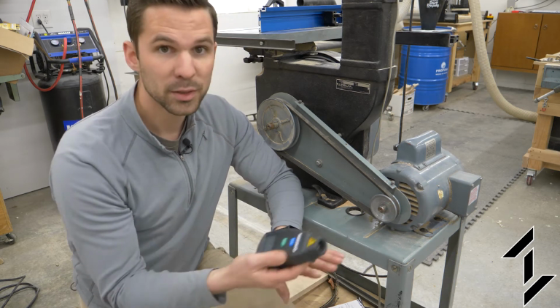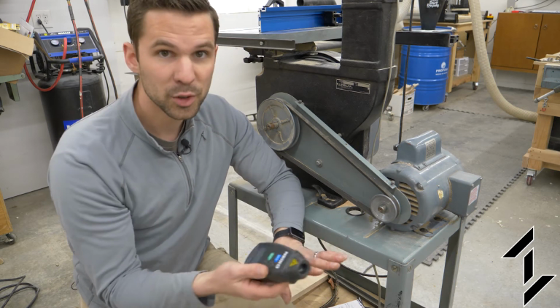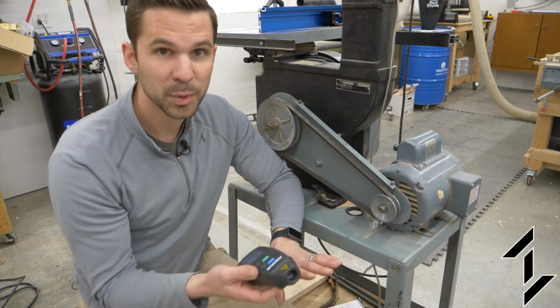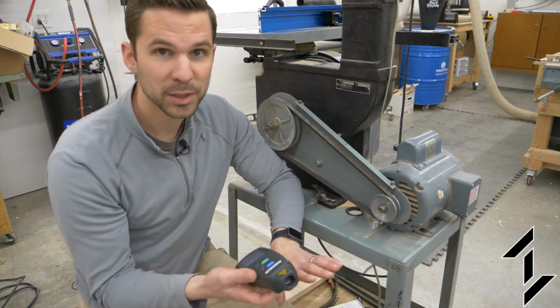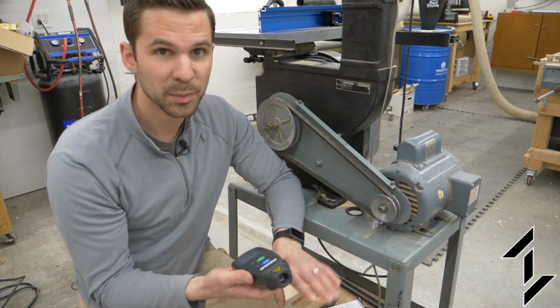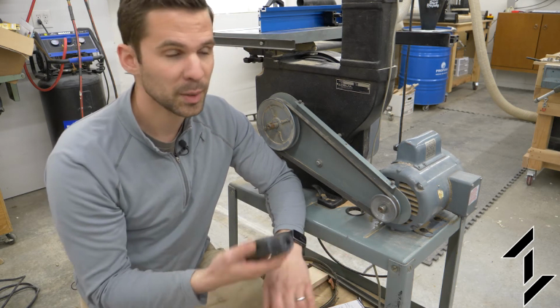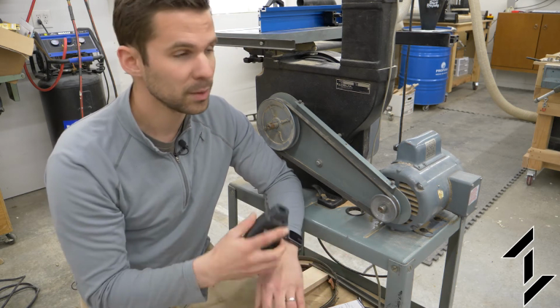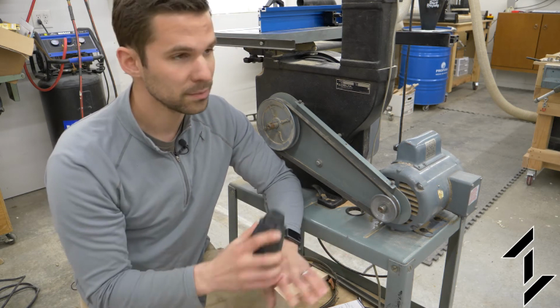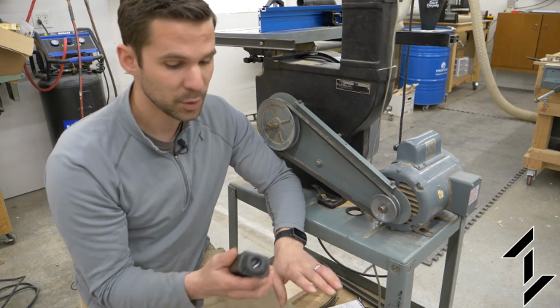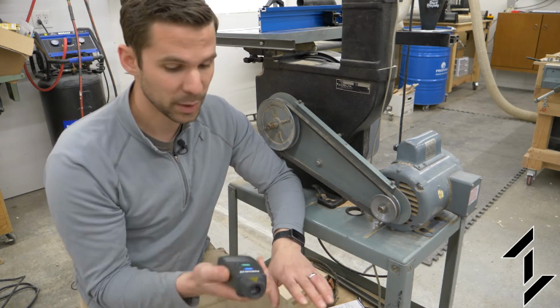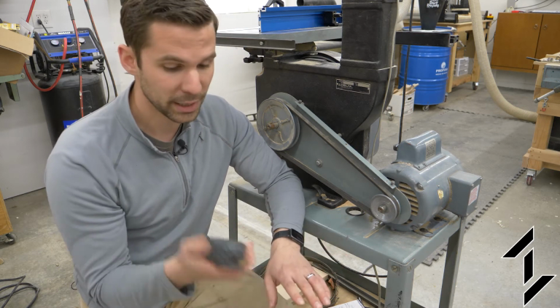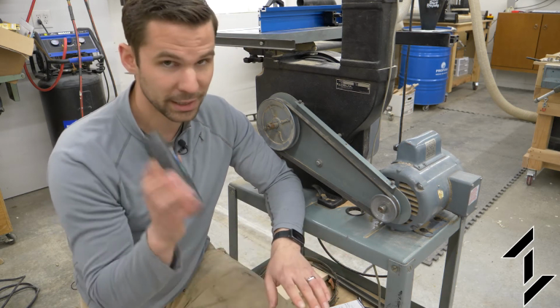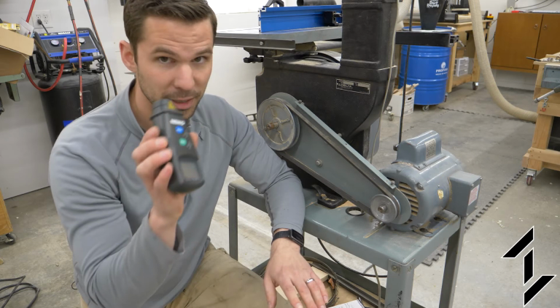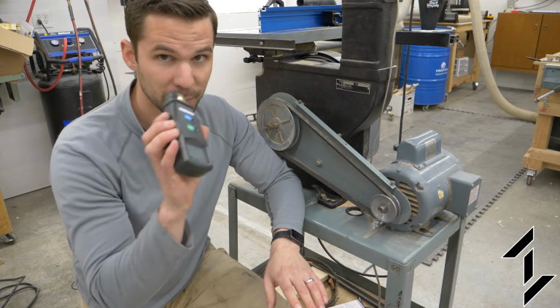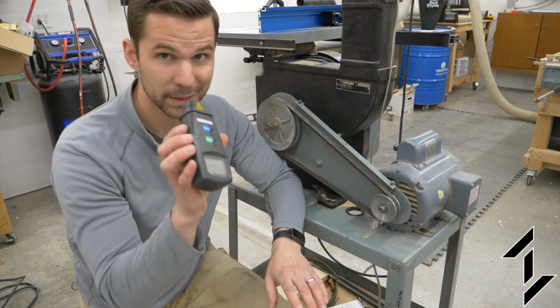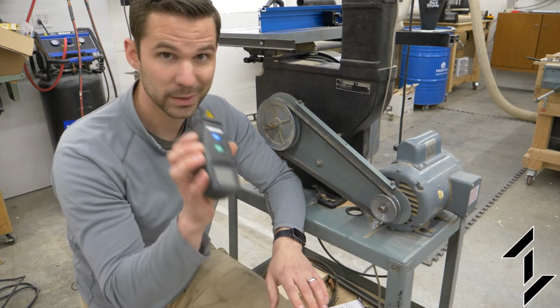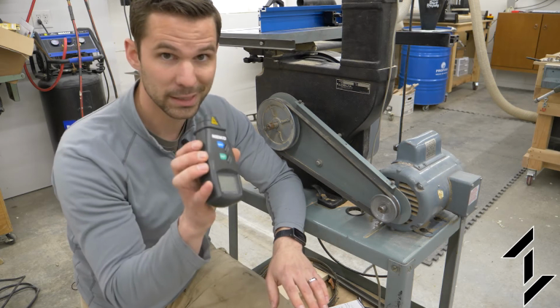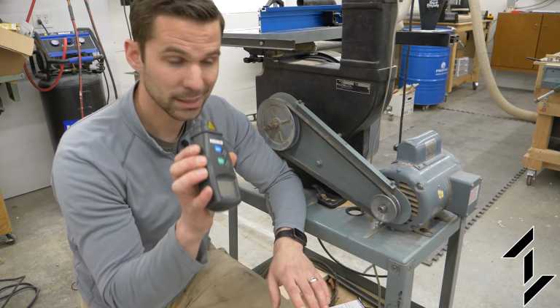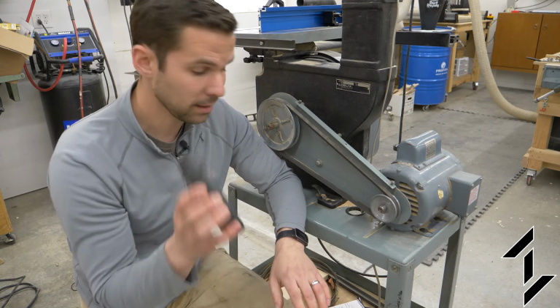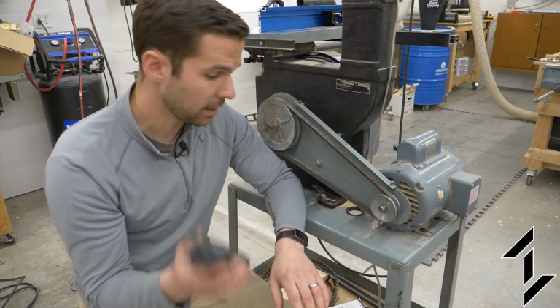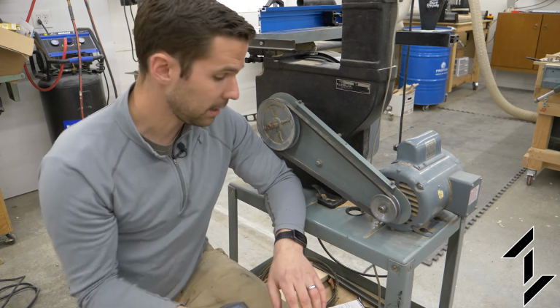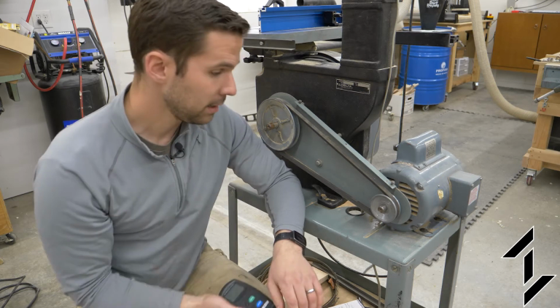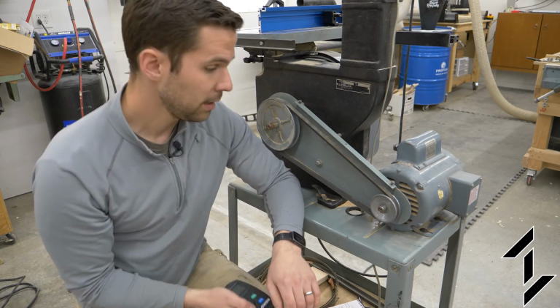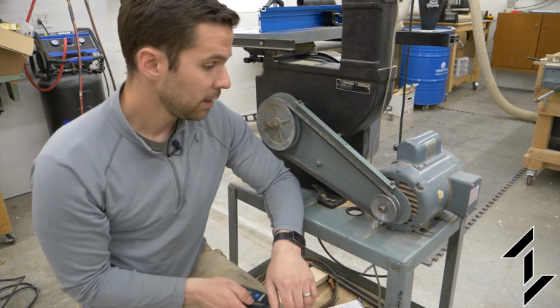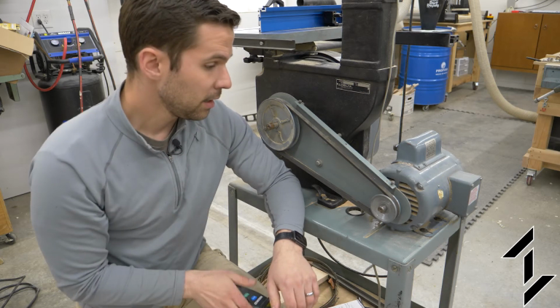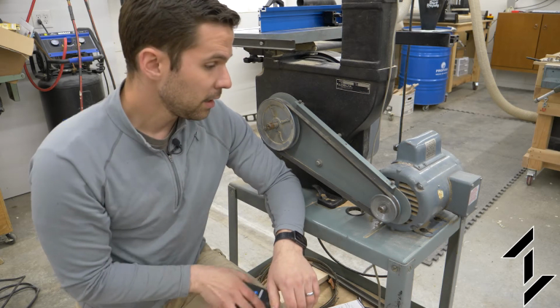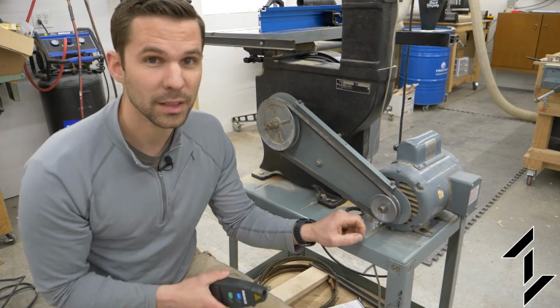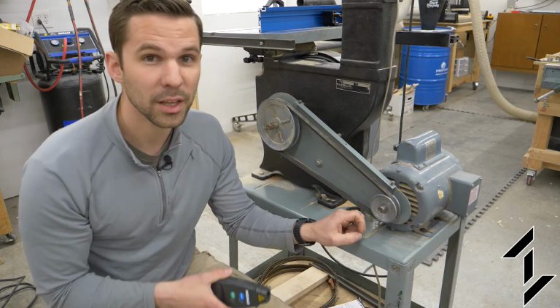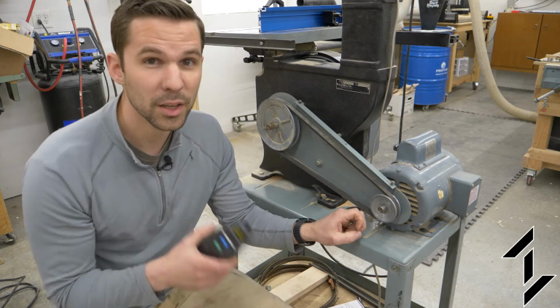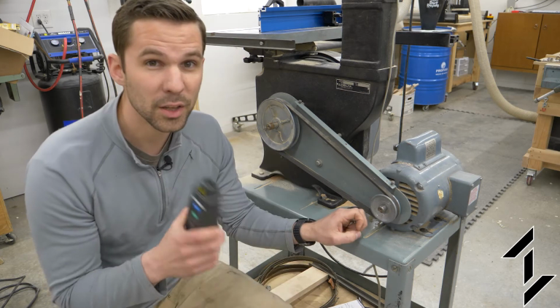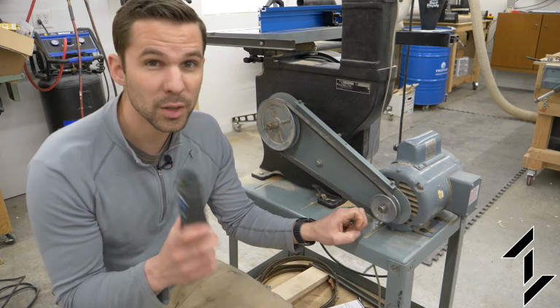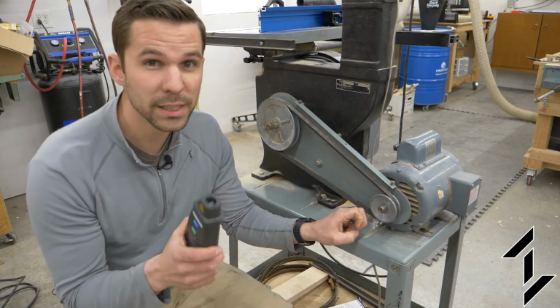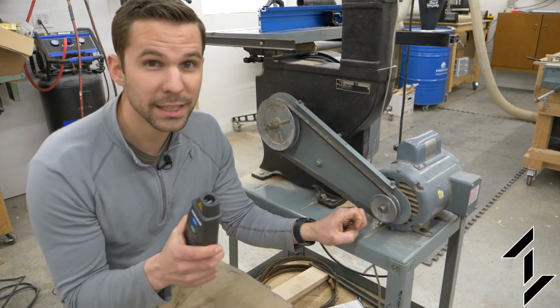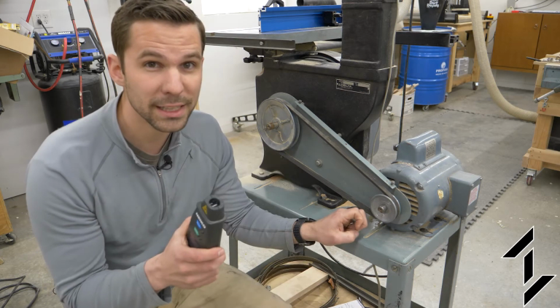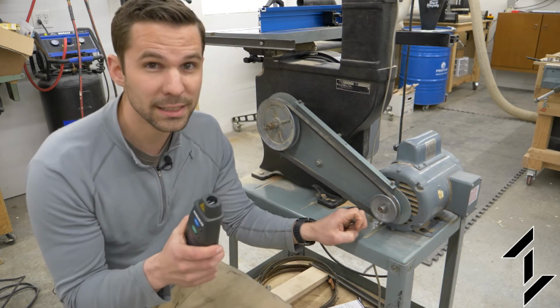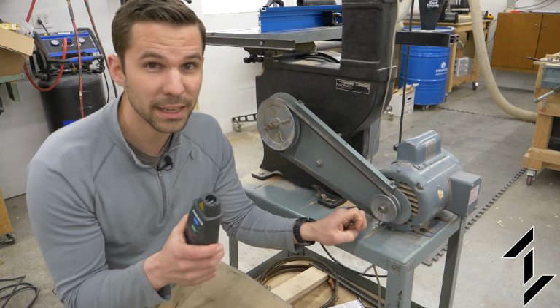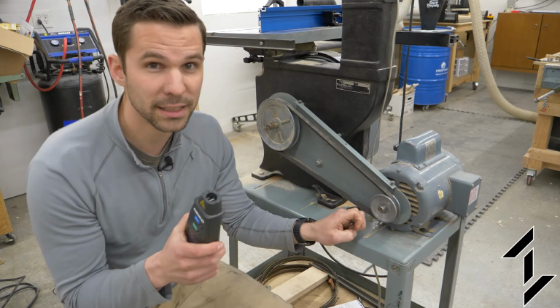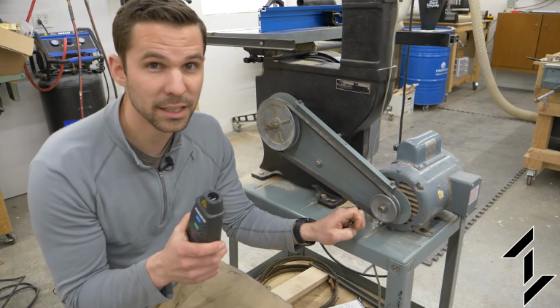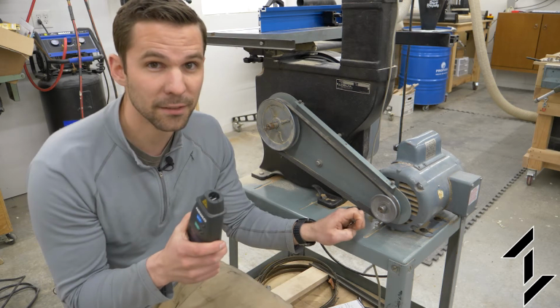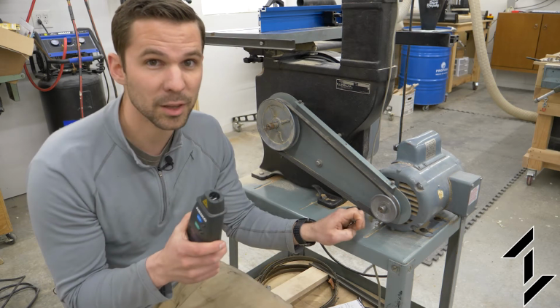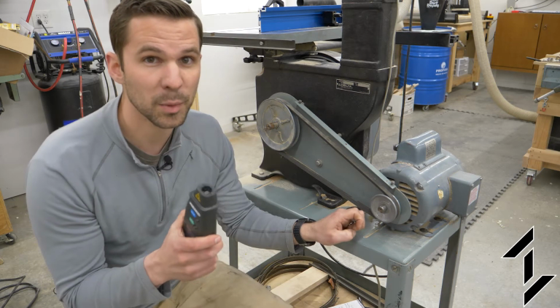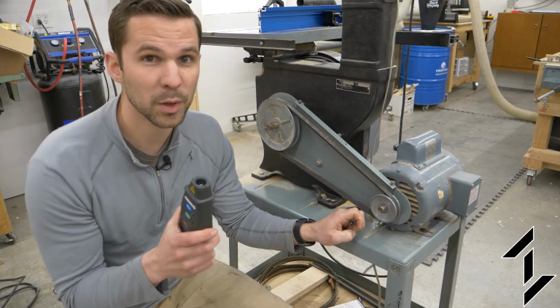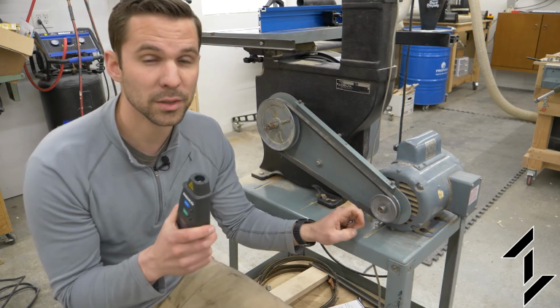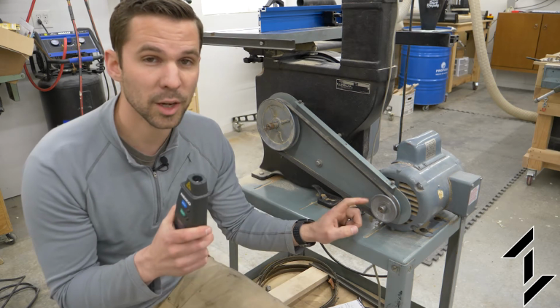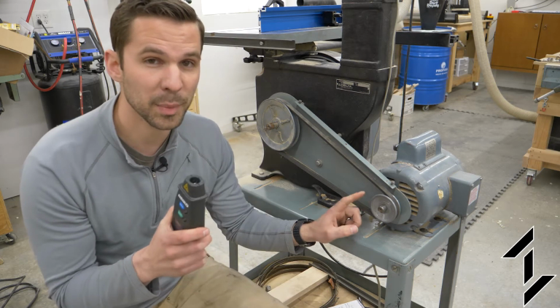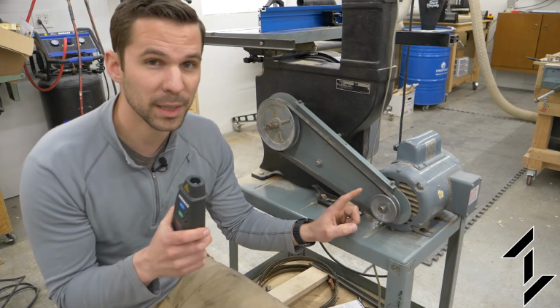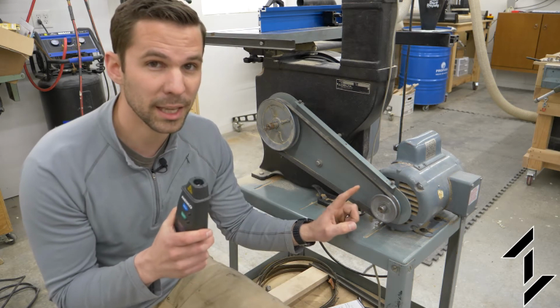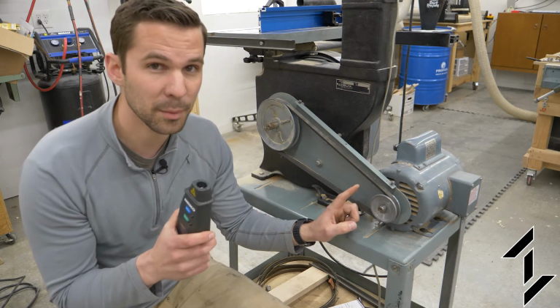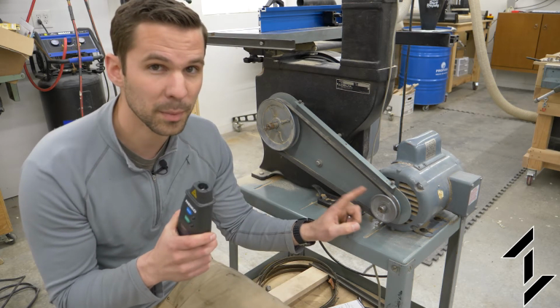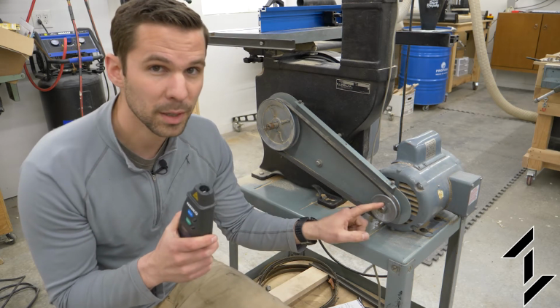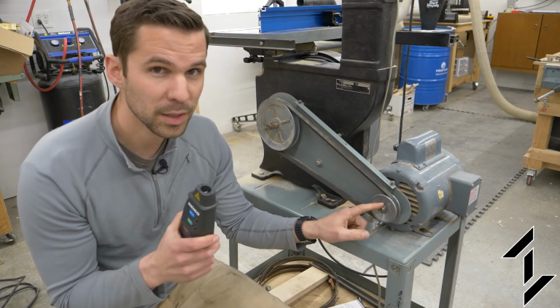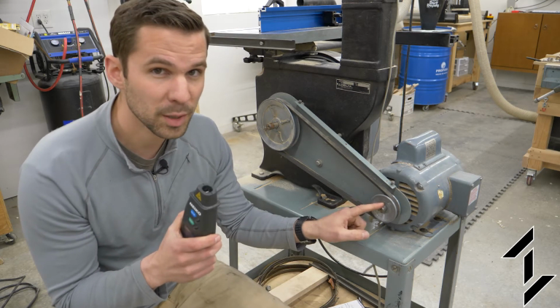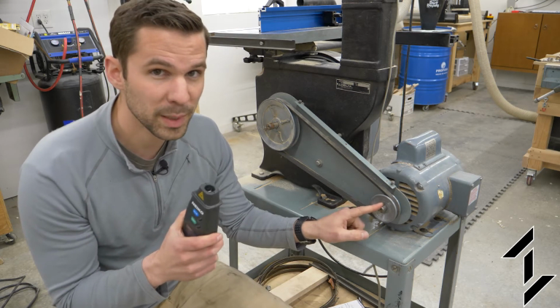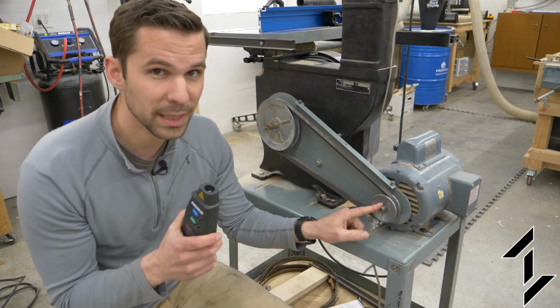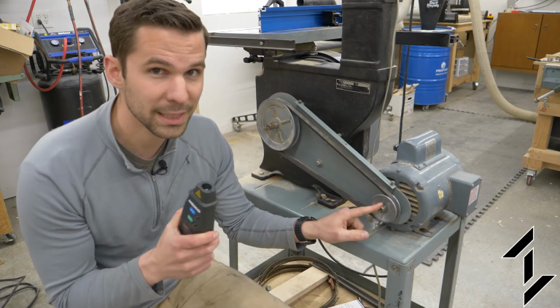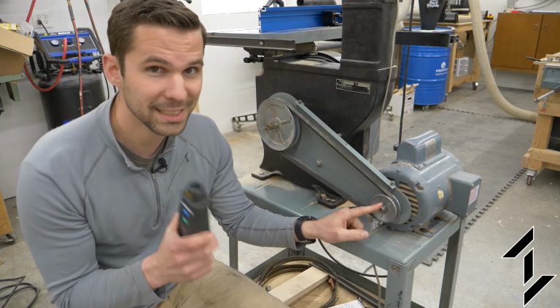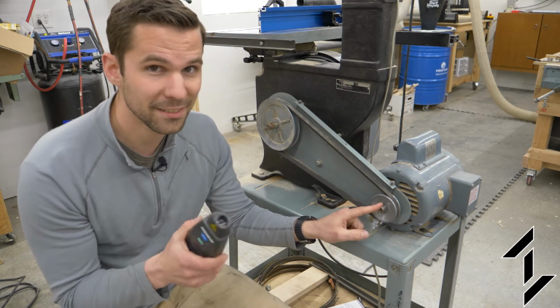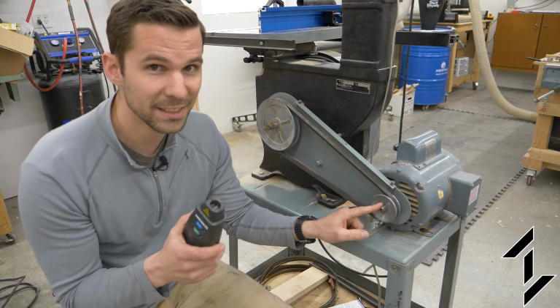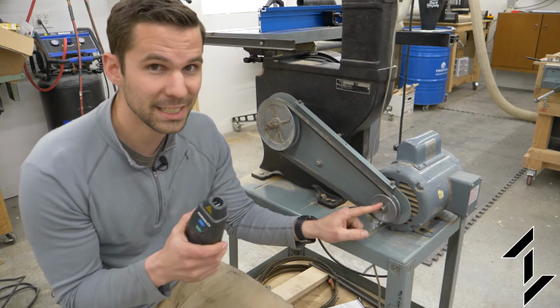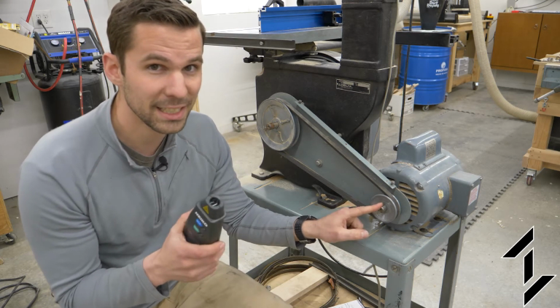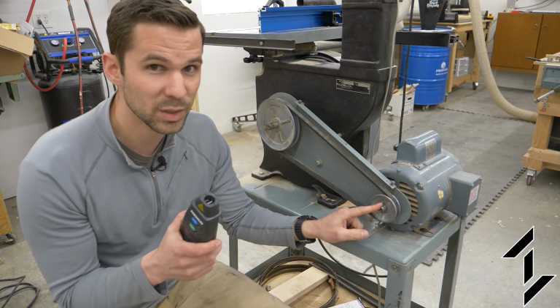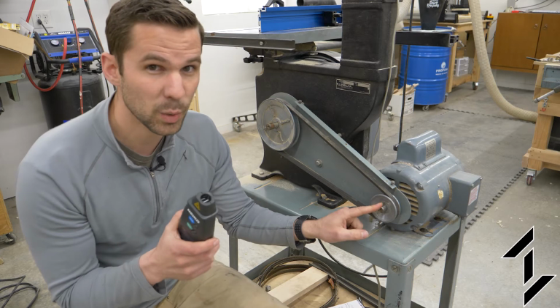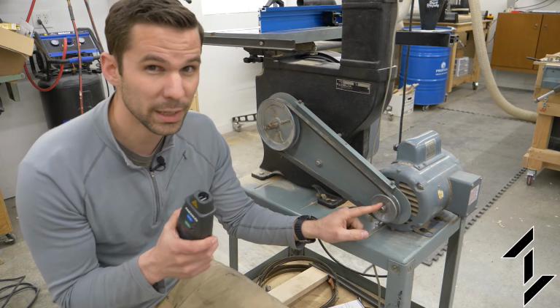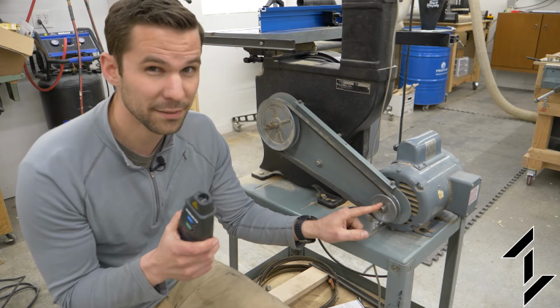Super simple, super handy — I'm going to use this a lot. Using it, I discovered the motor's RPM to be 1725.